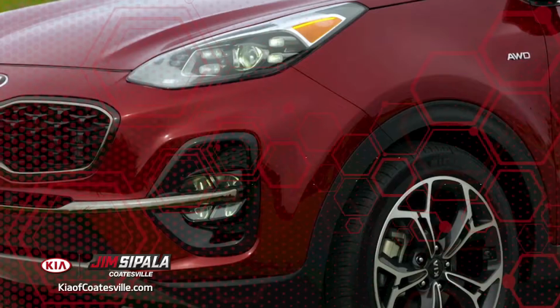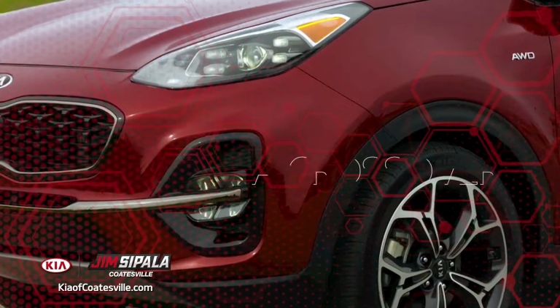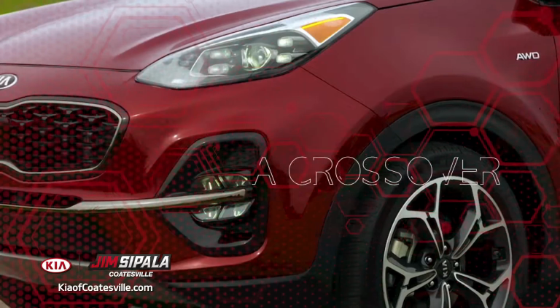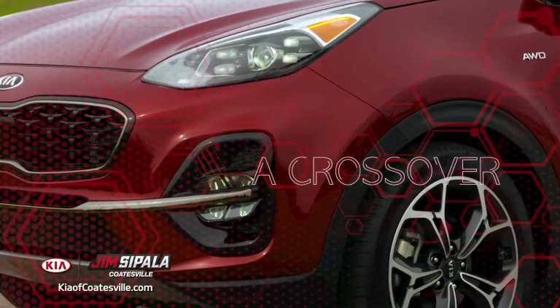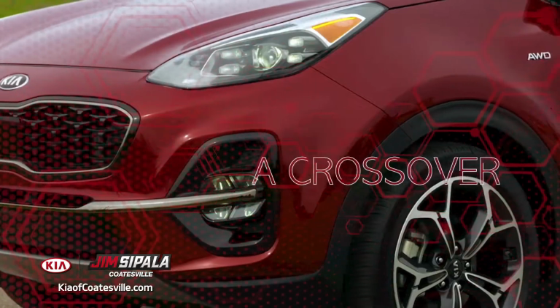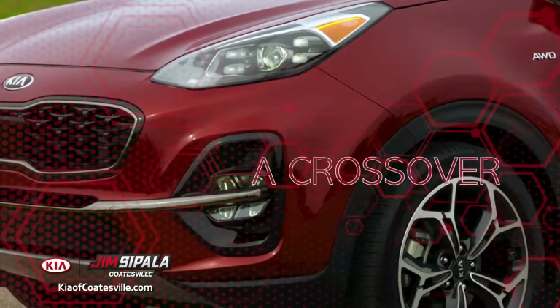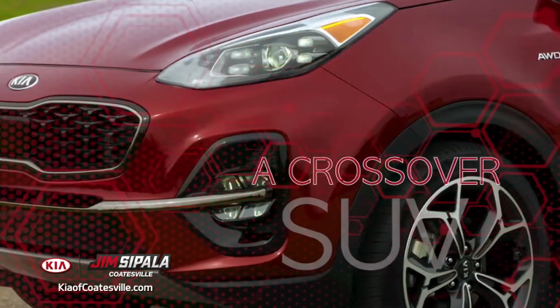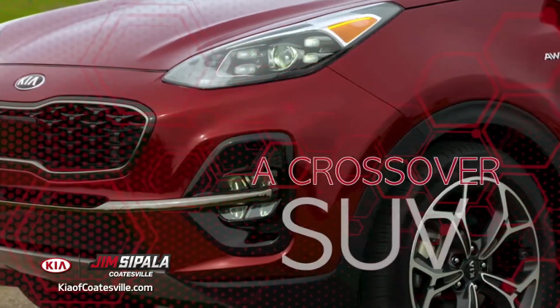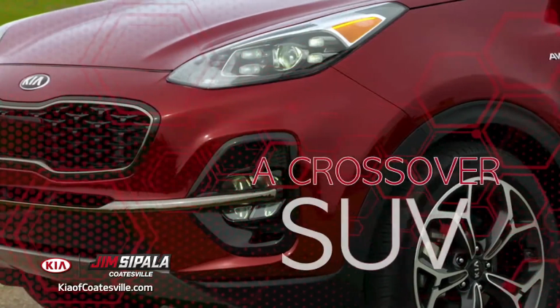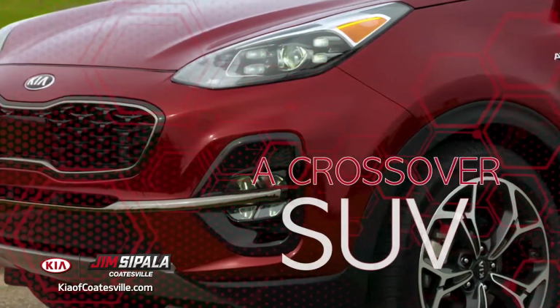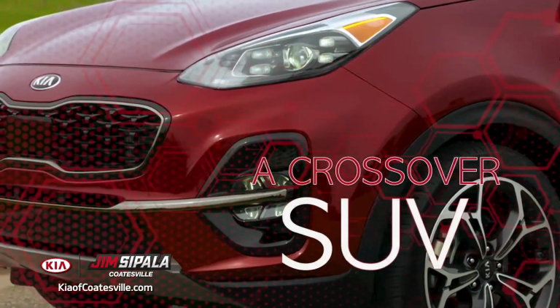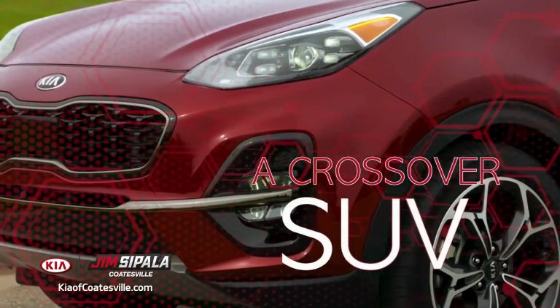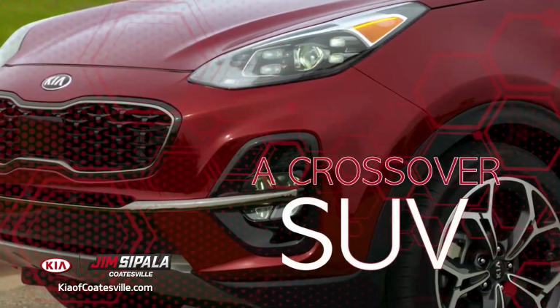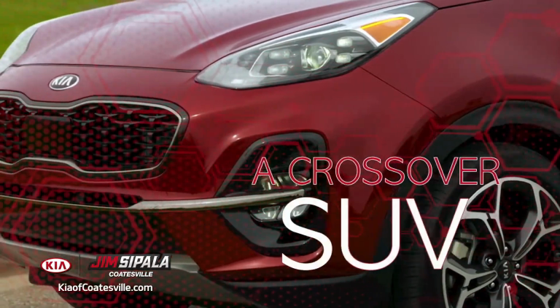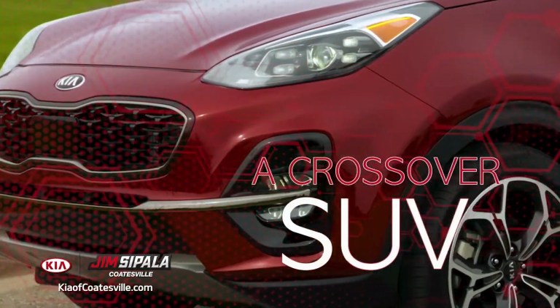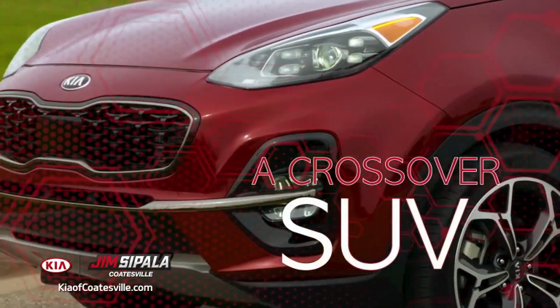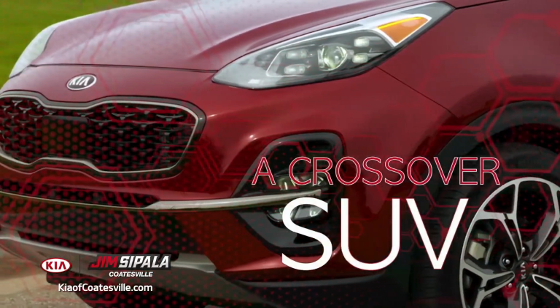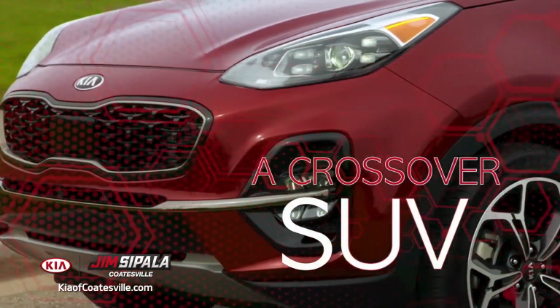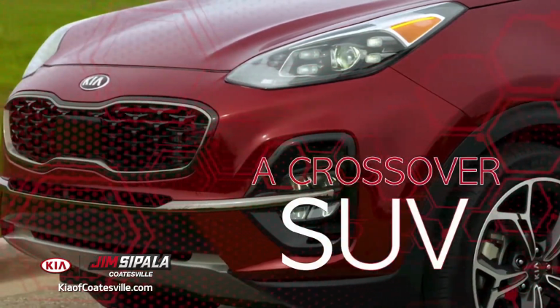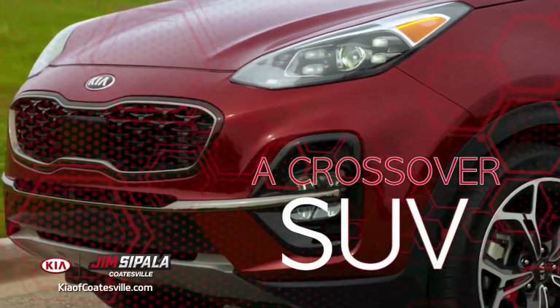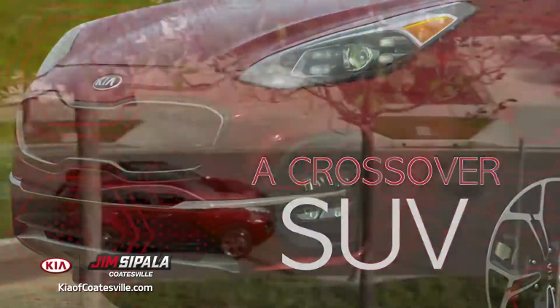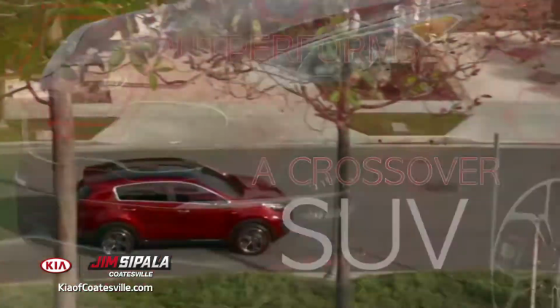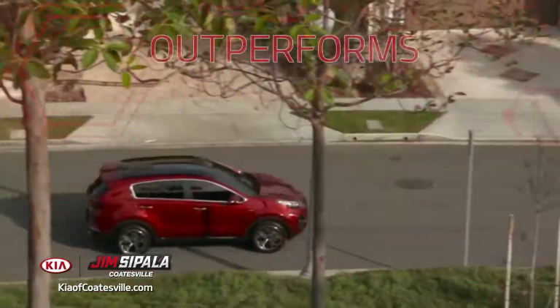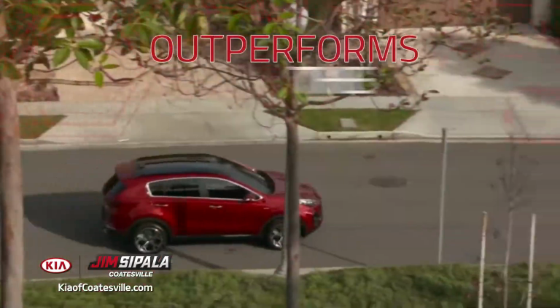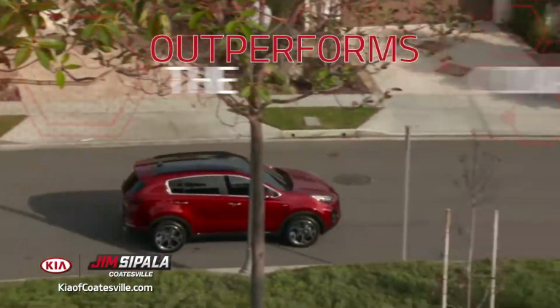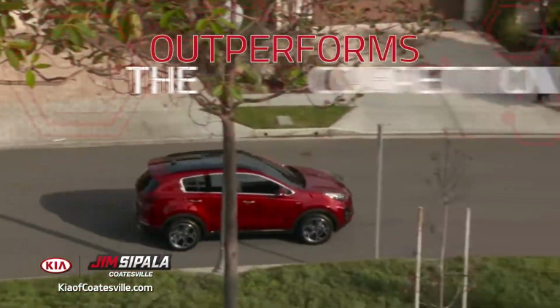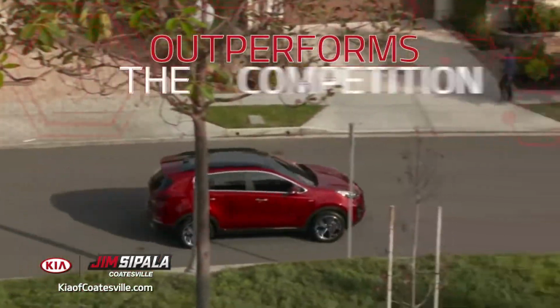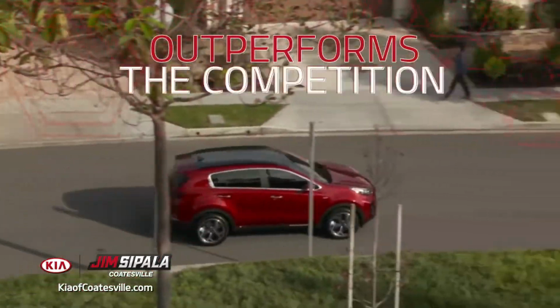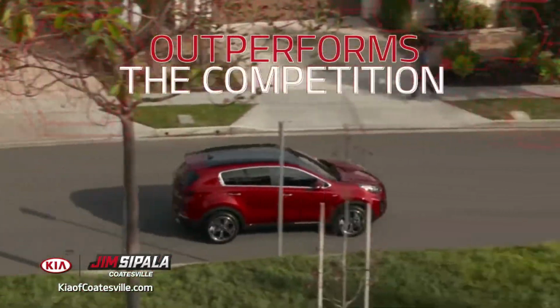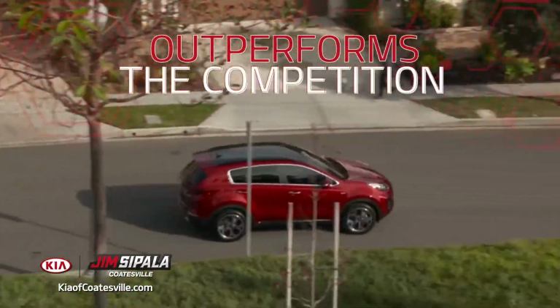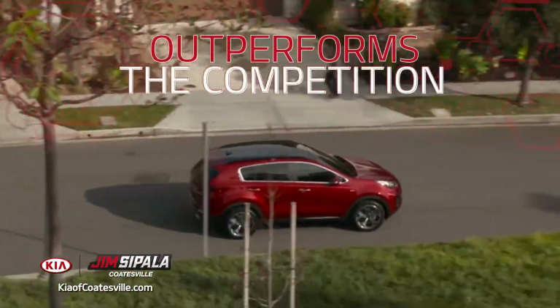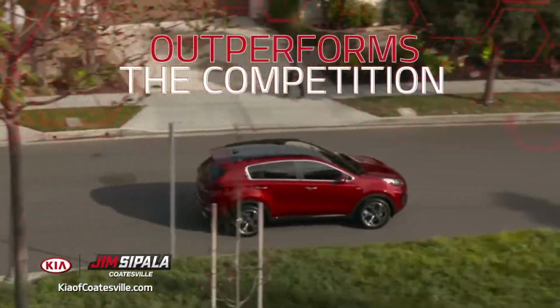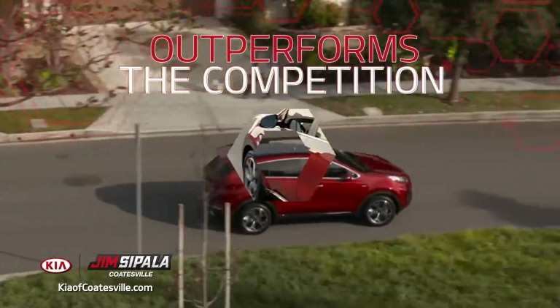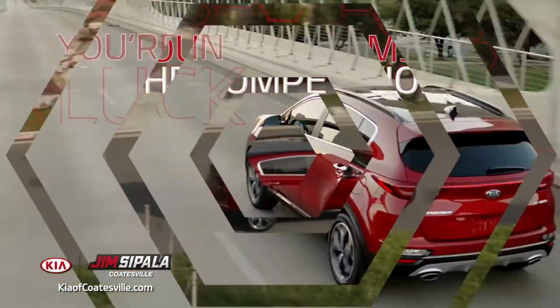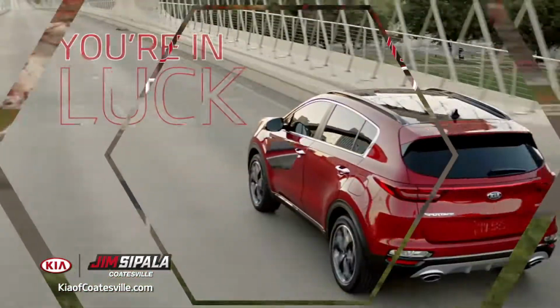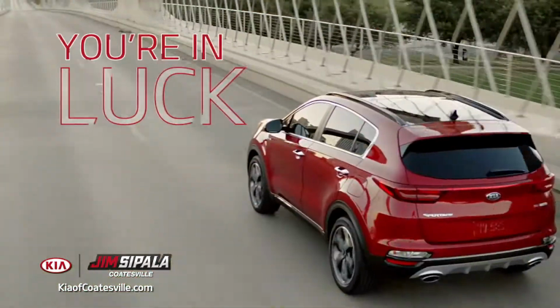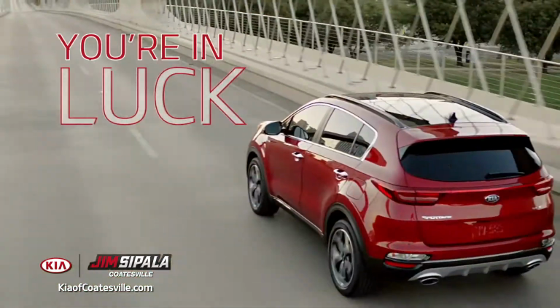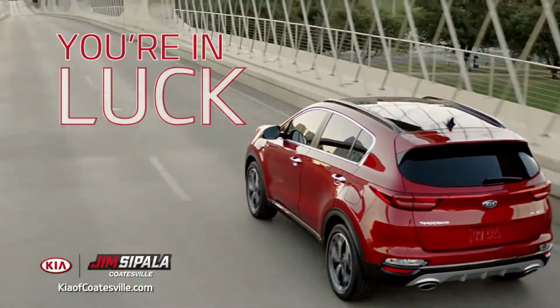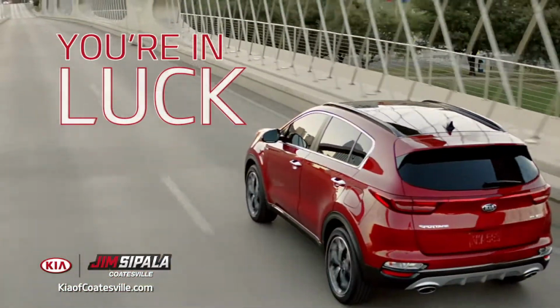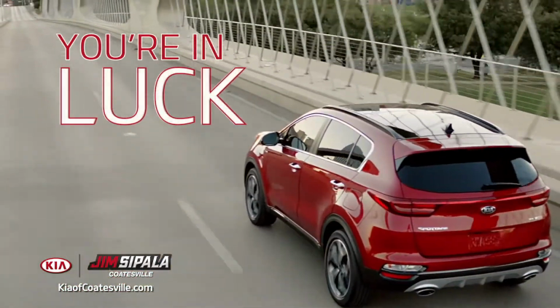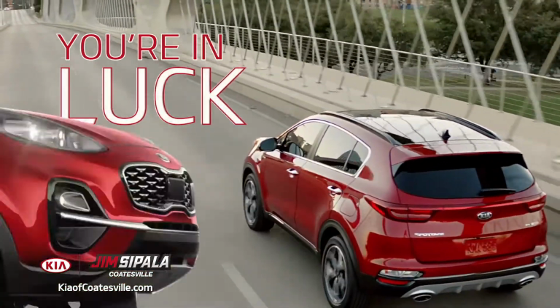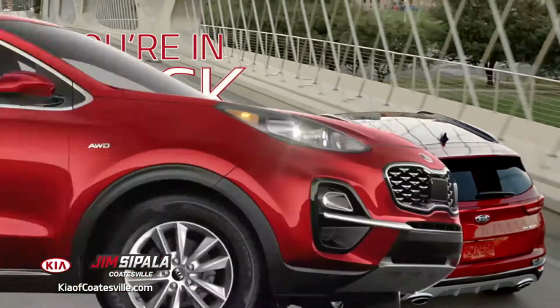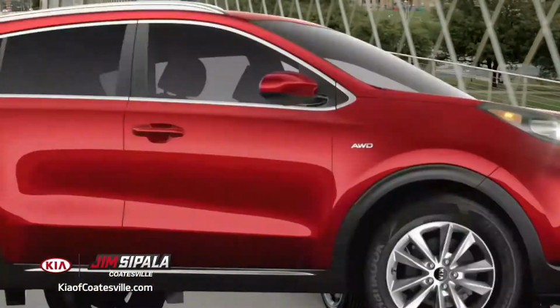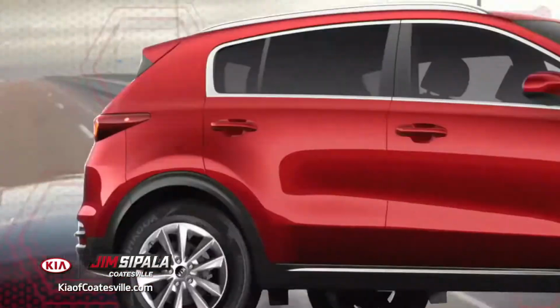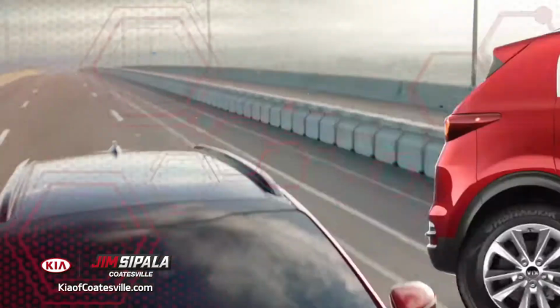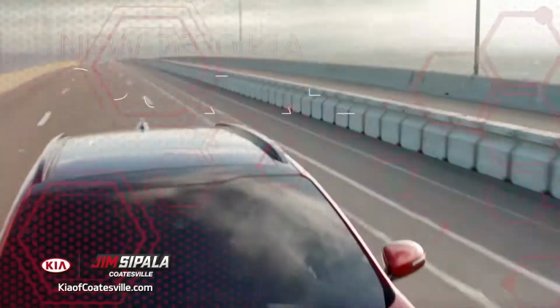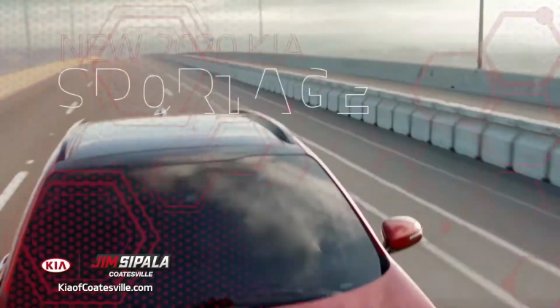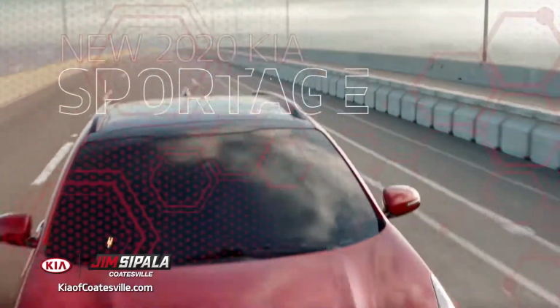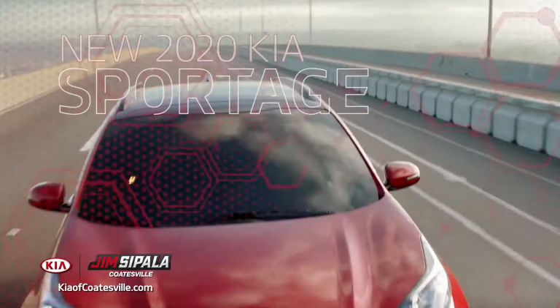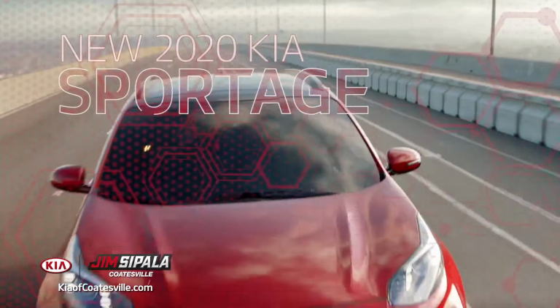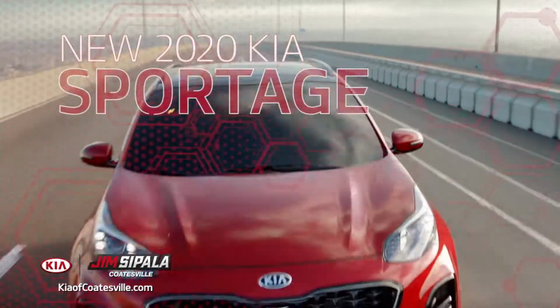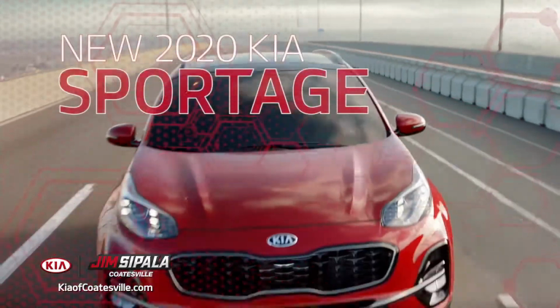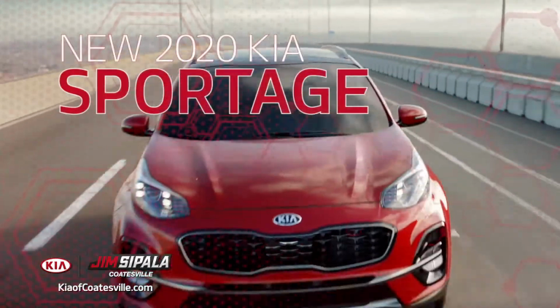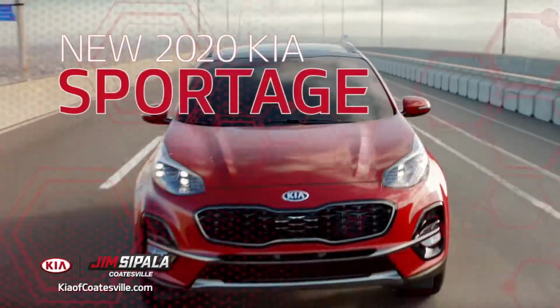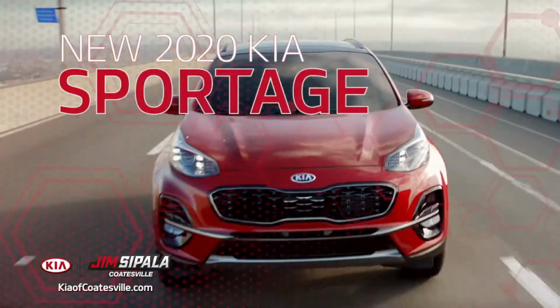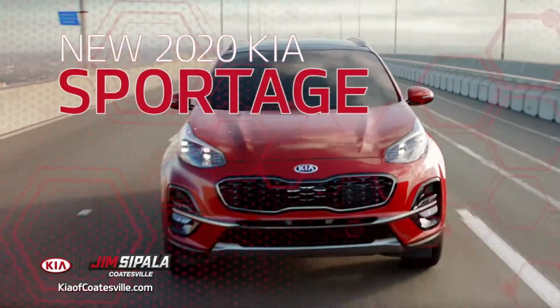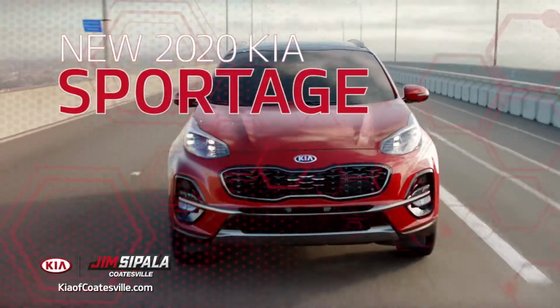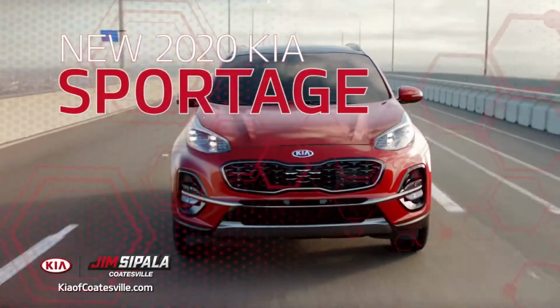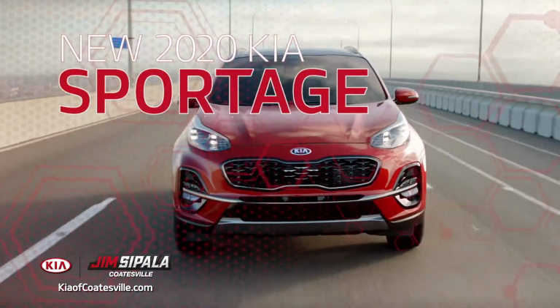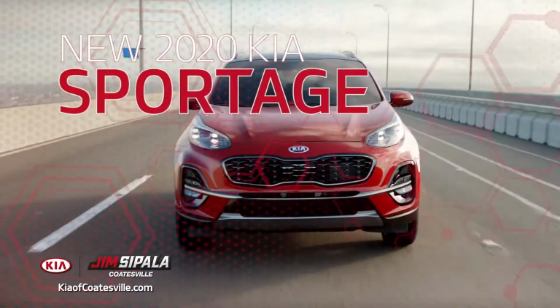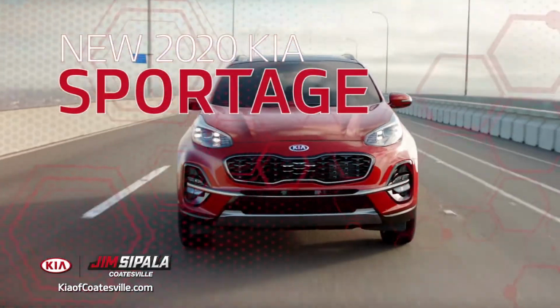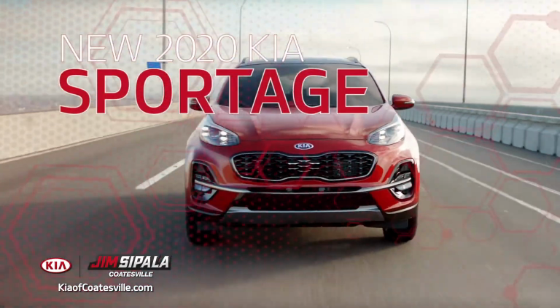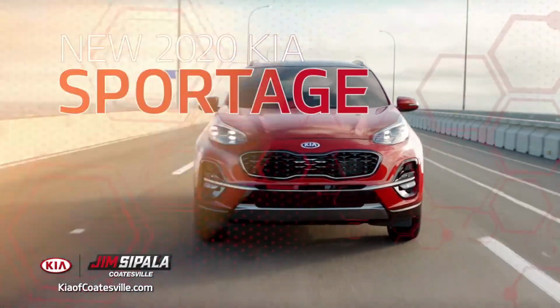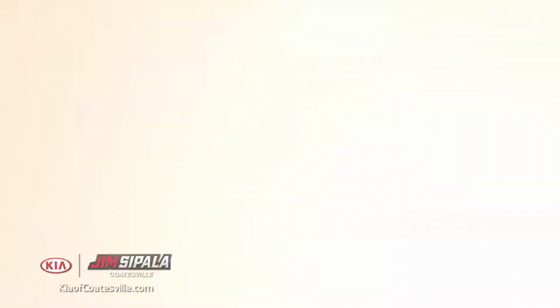In search of a crossover SUV that outperforms the competition? You're in luck! The new 2020 Kia Sportage is here.